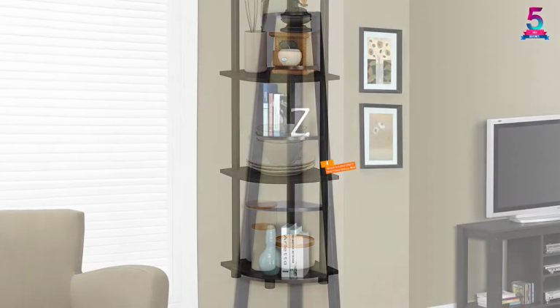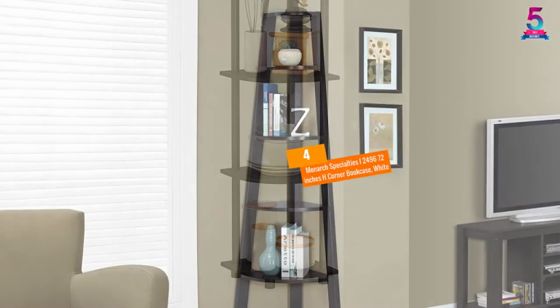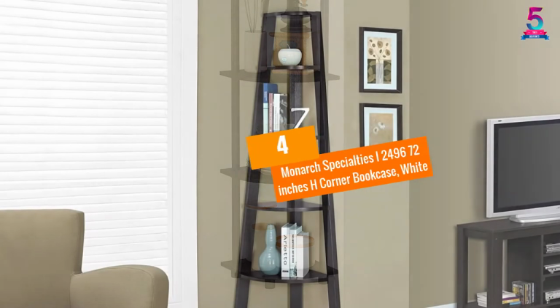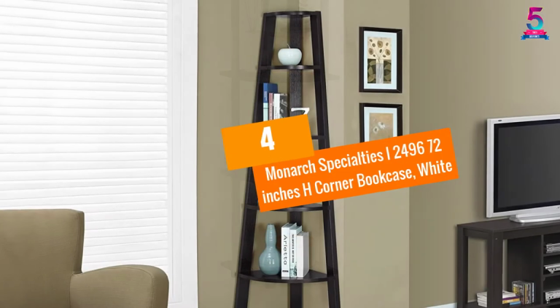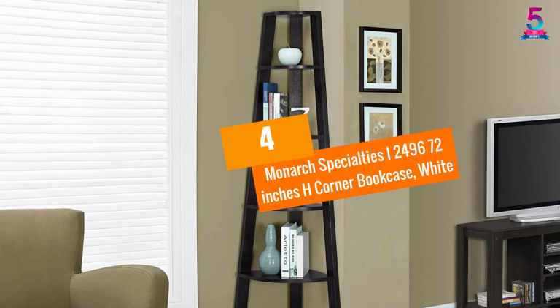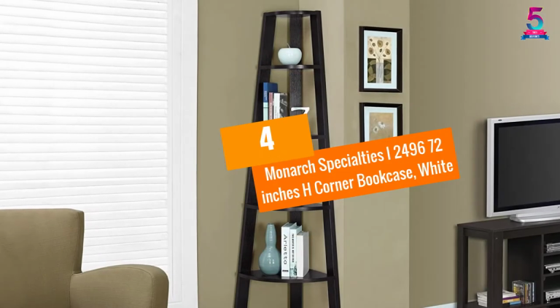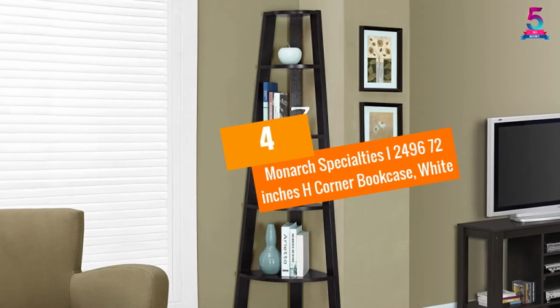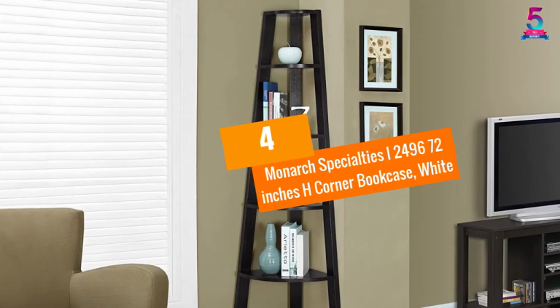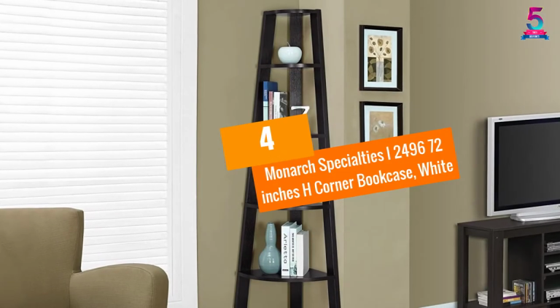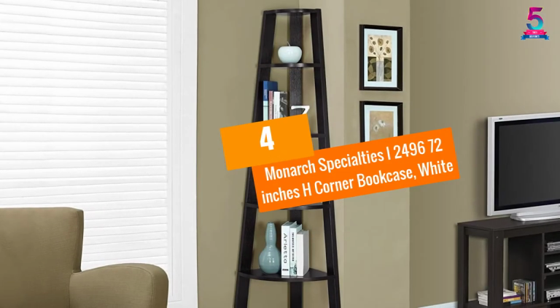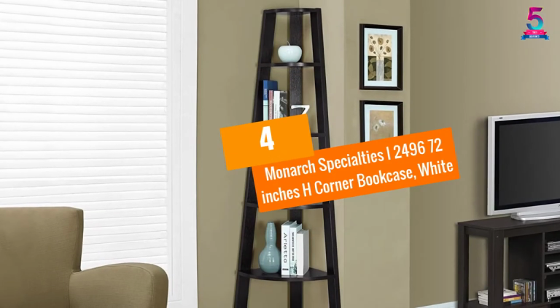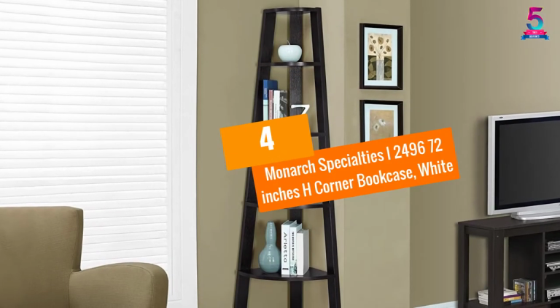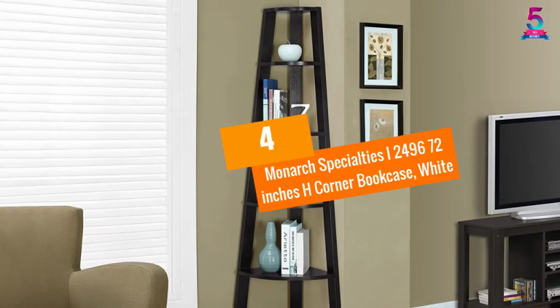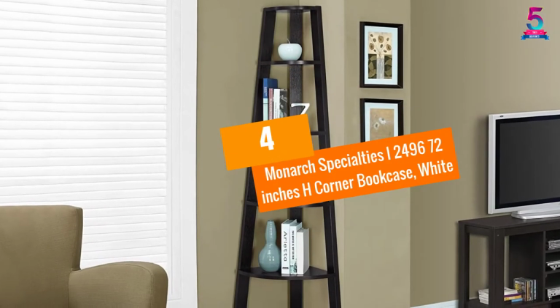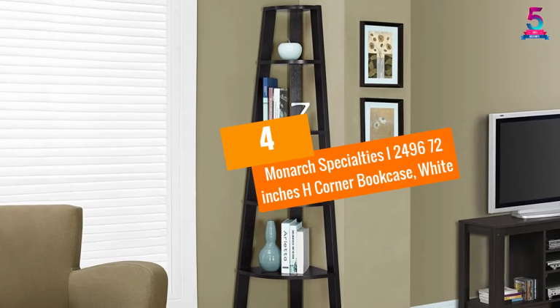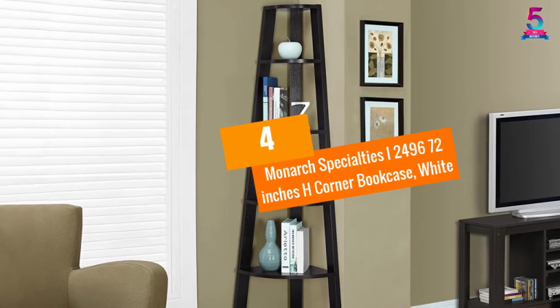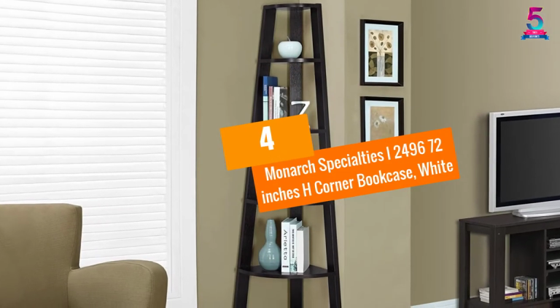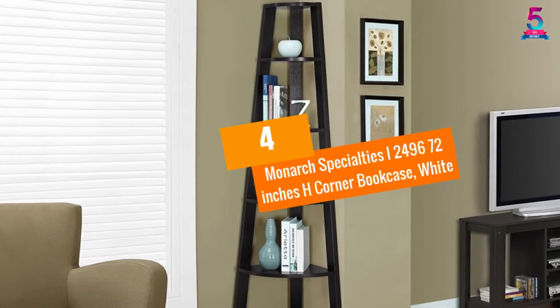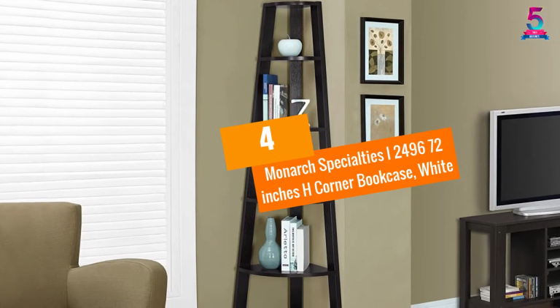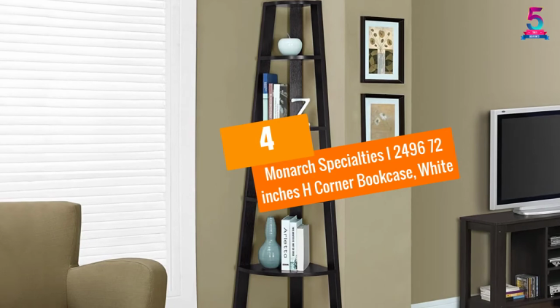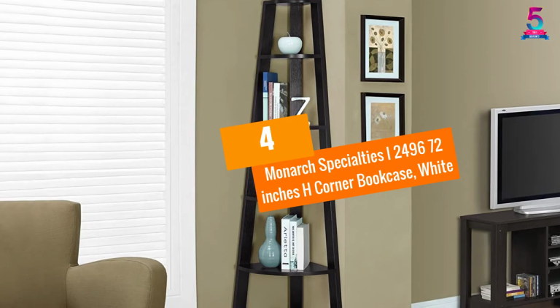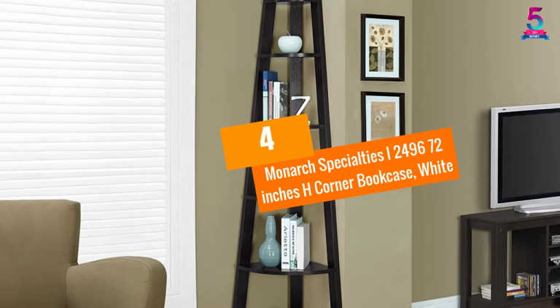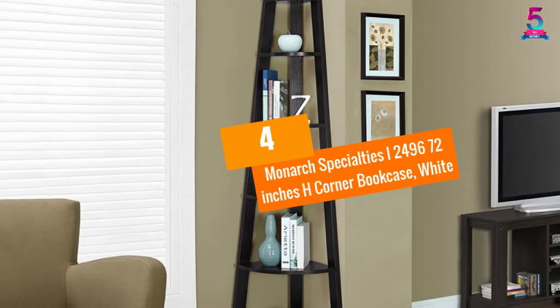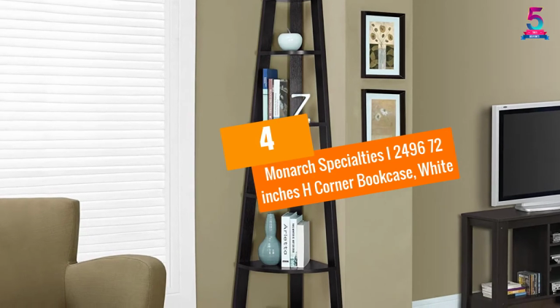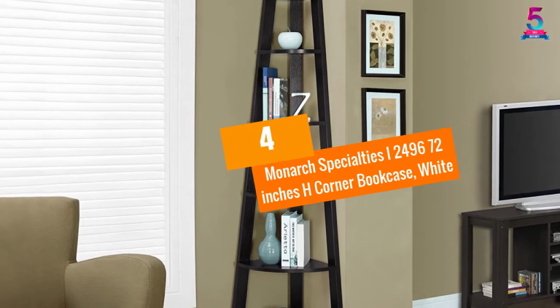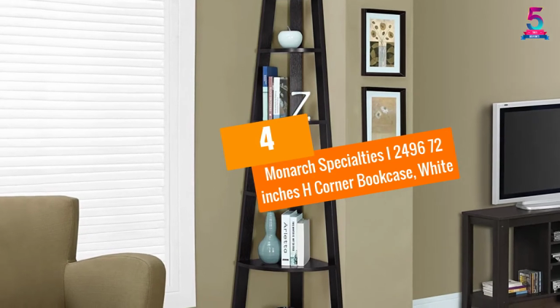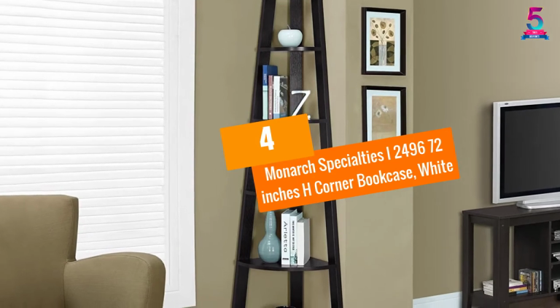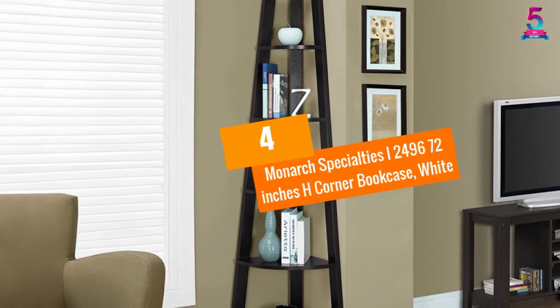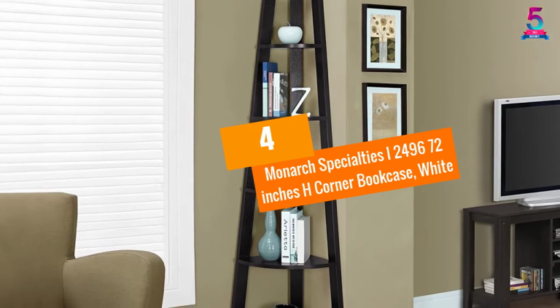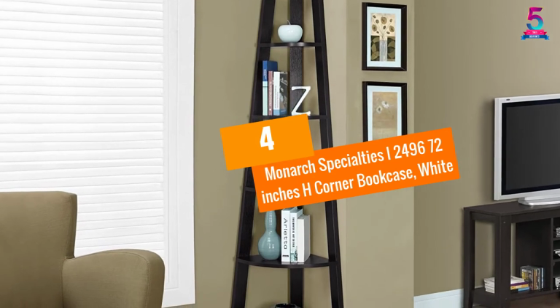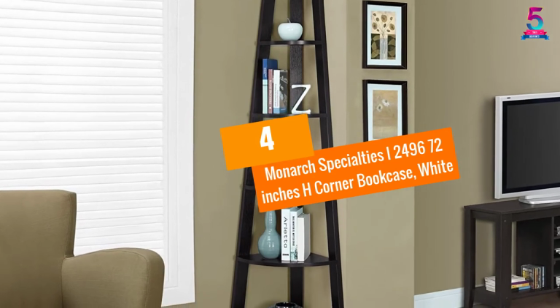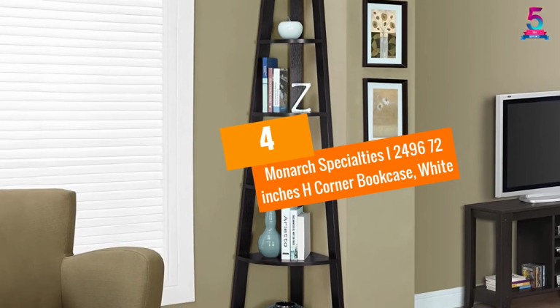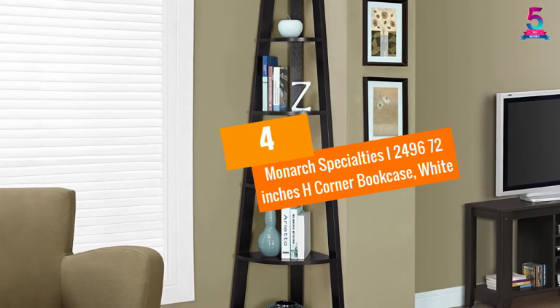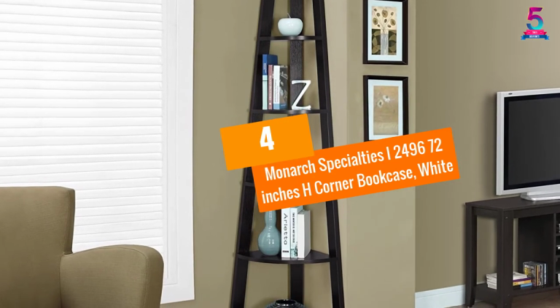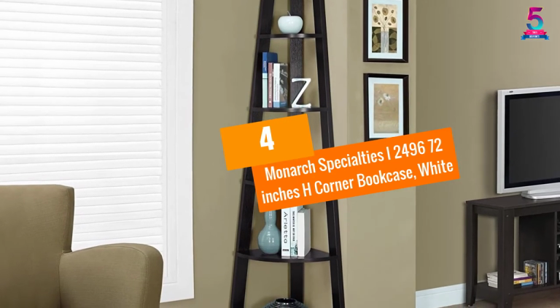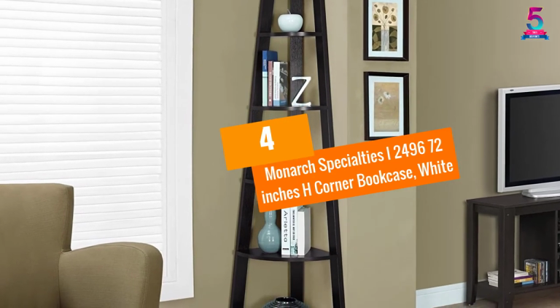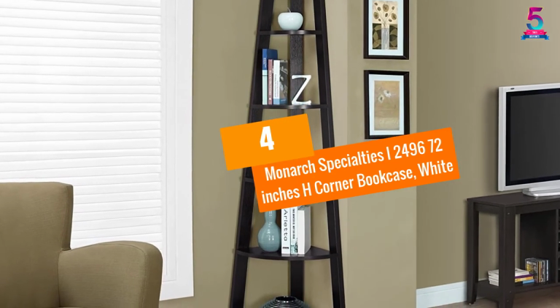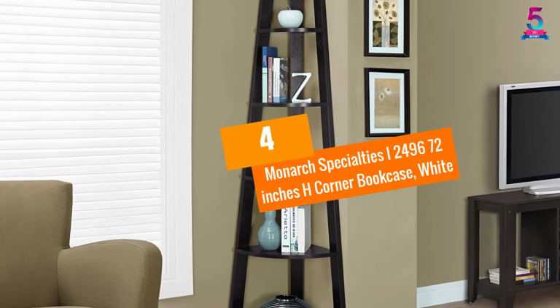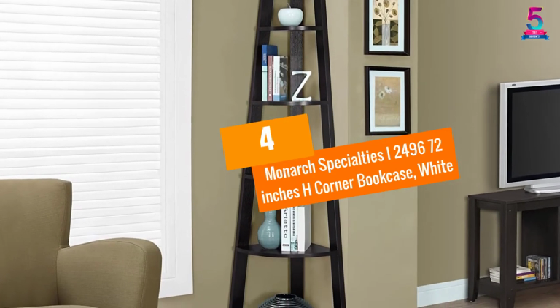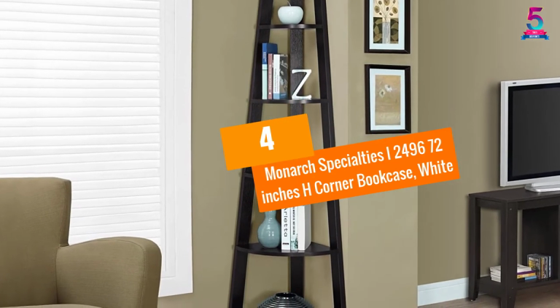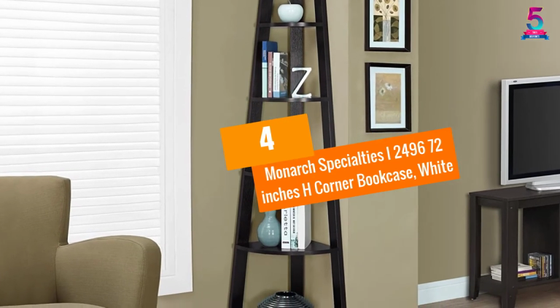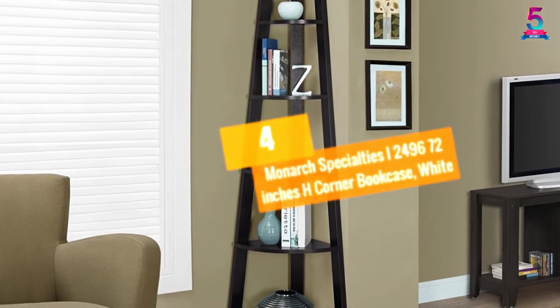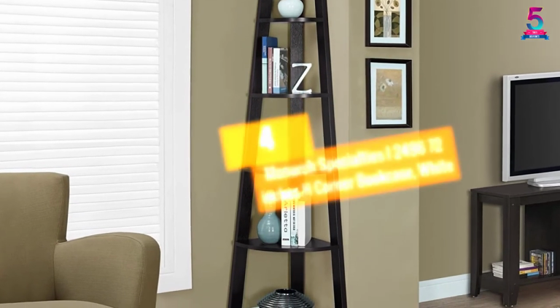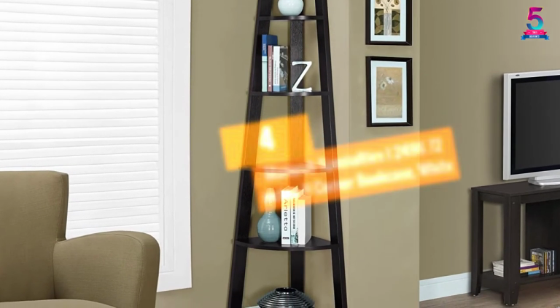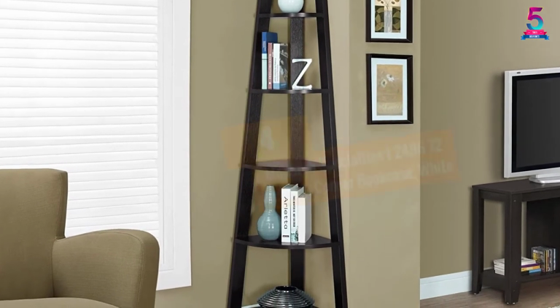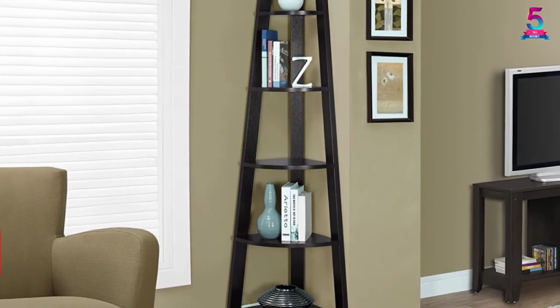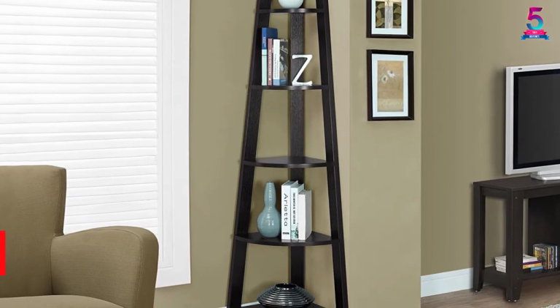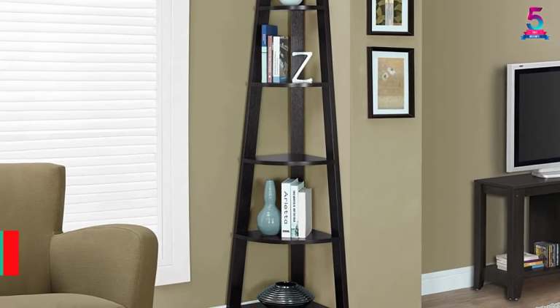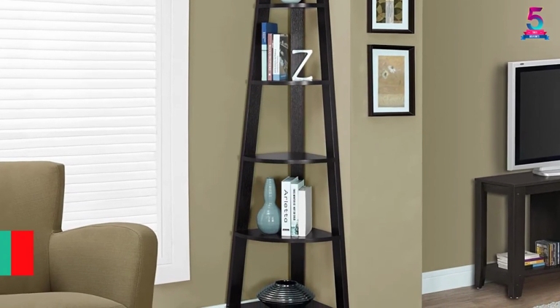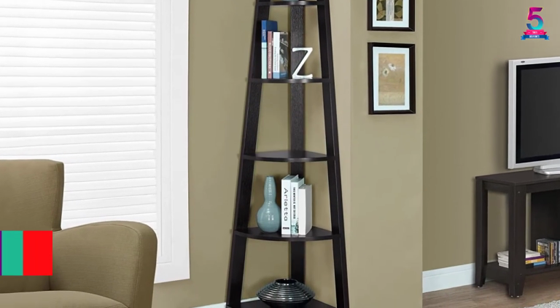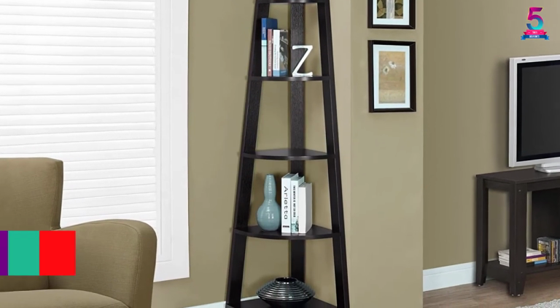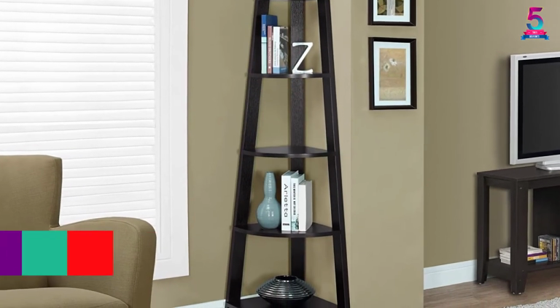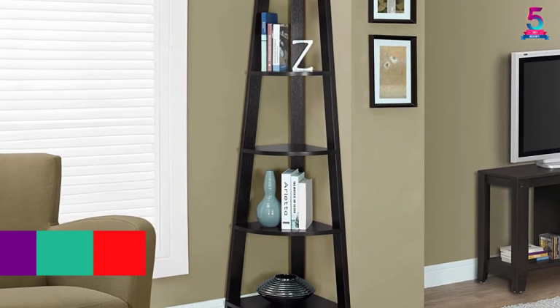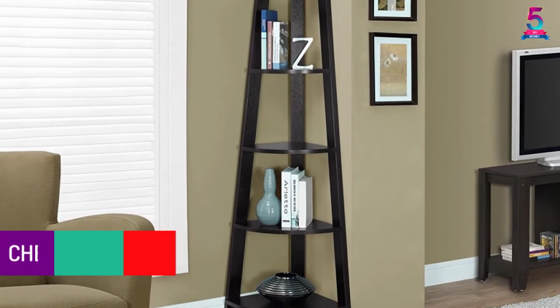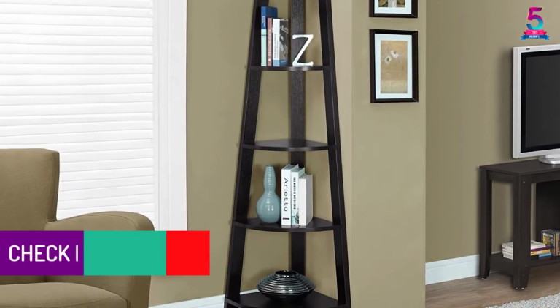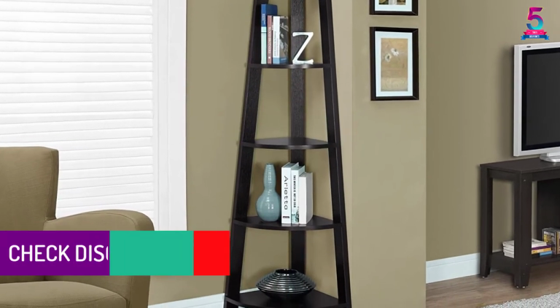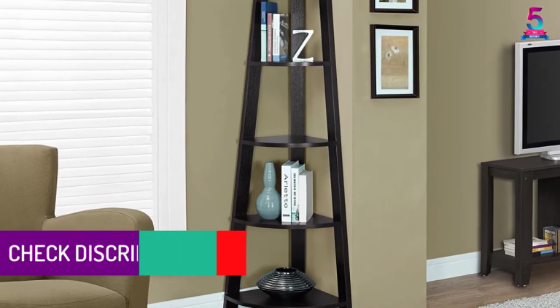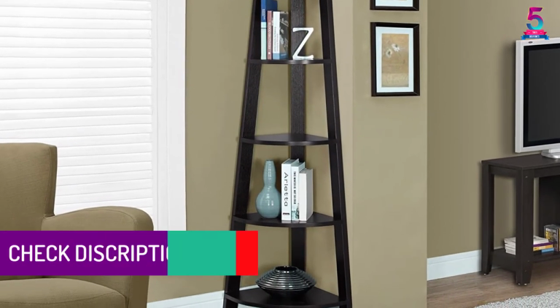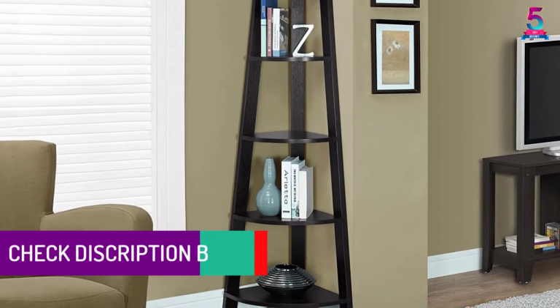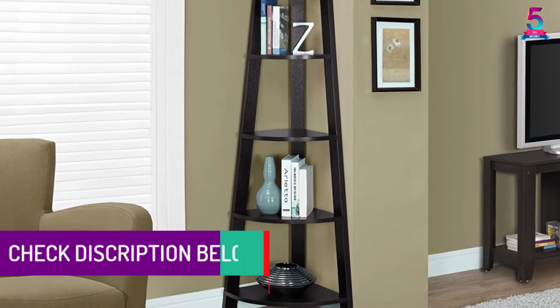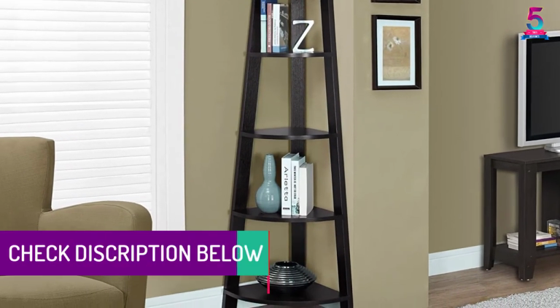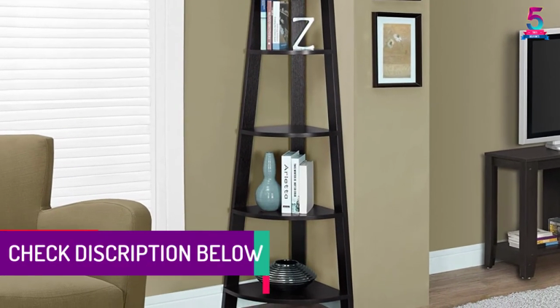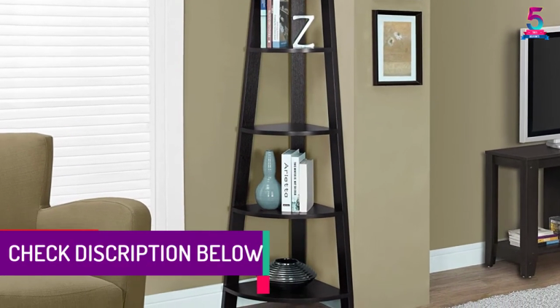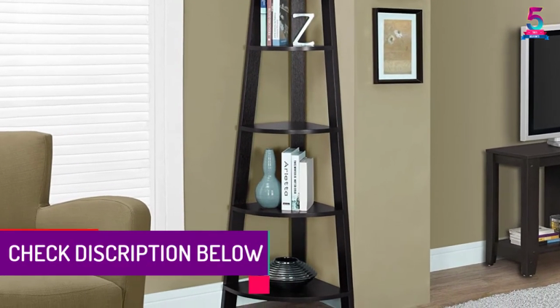At Number 4: Monarch Specialties I-2496 72-Inch H Corner Bookcase, White.